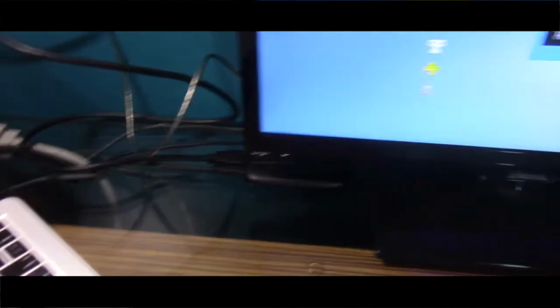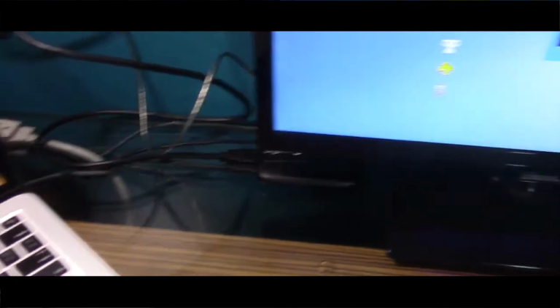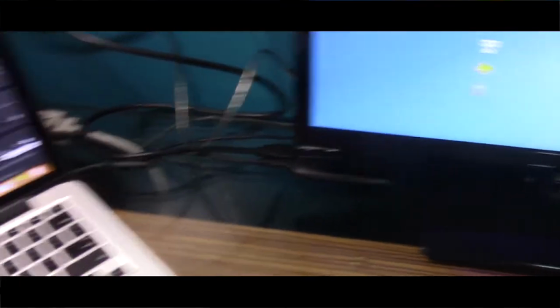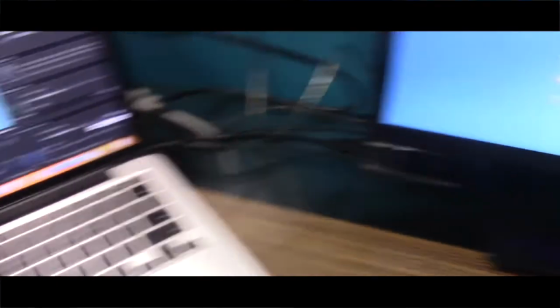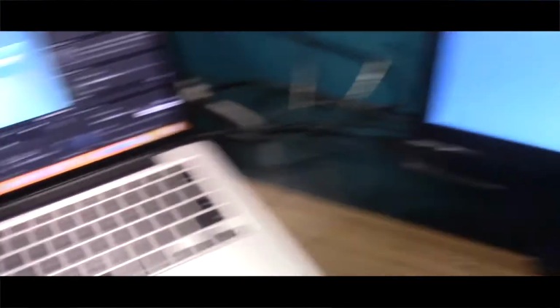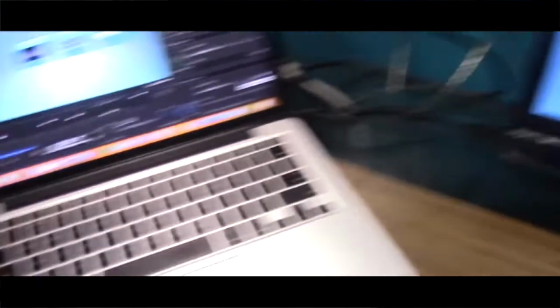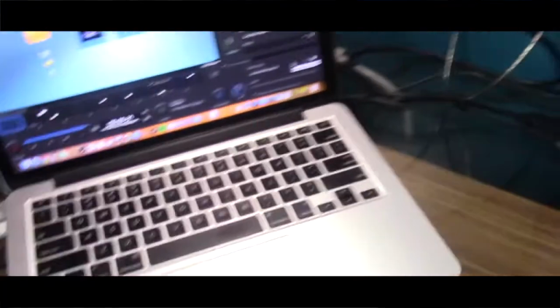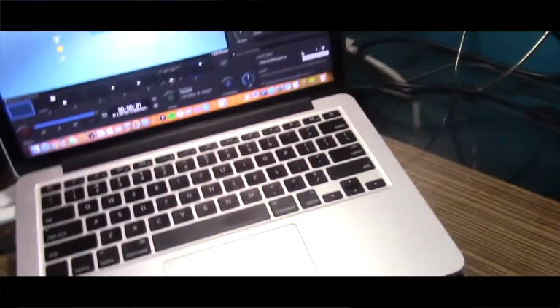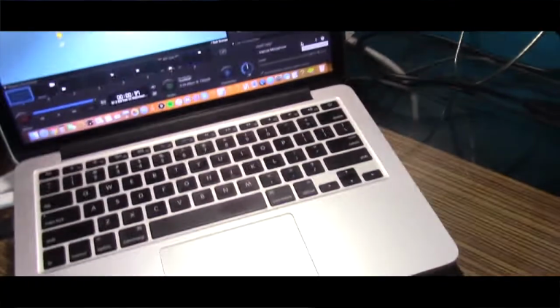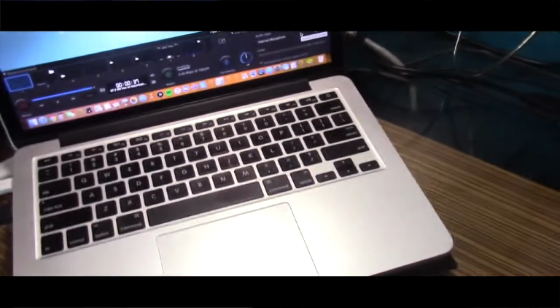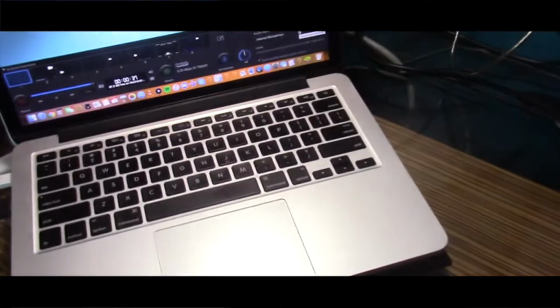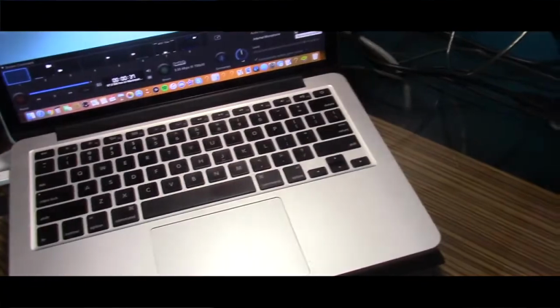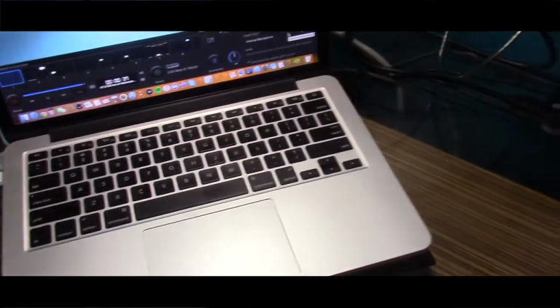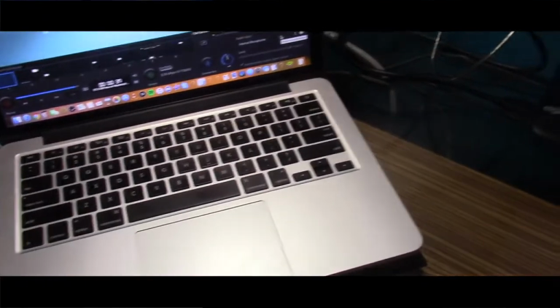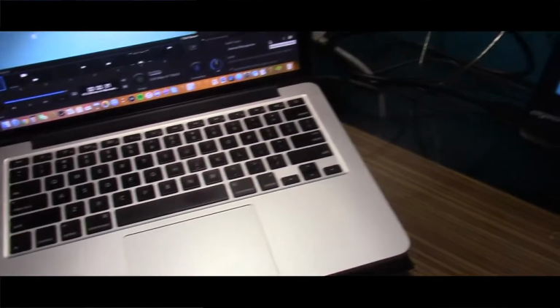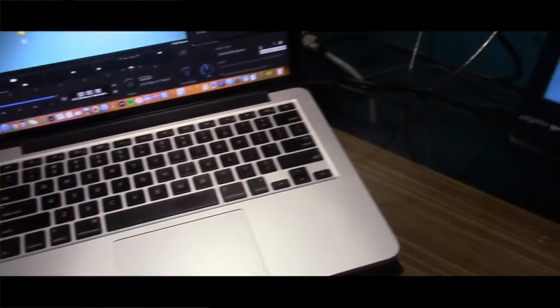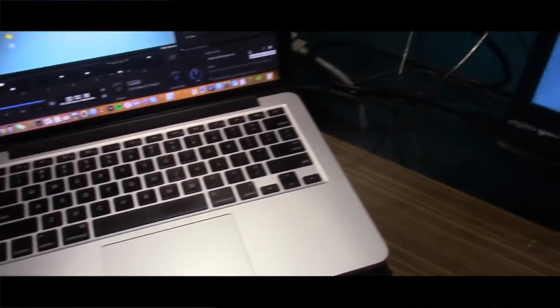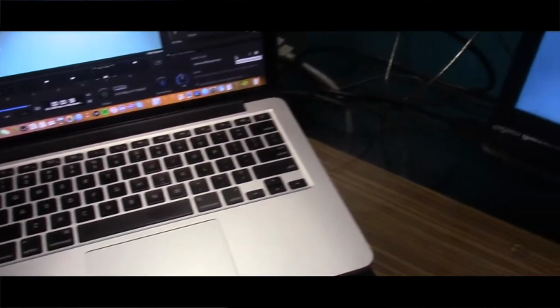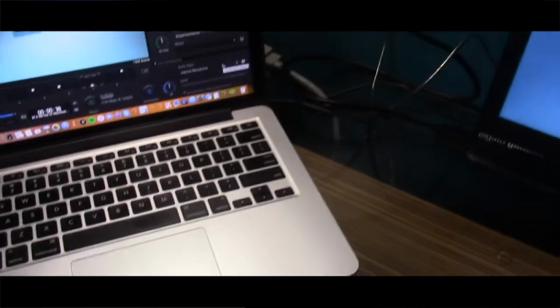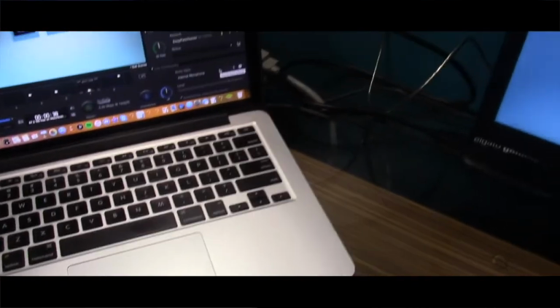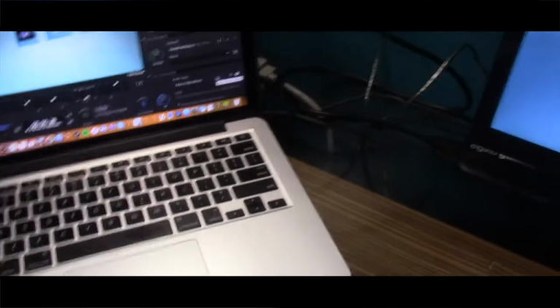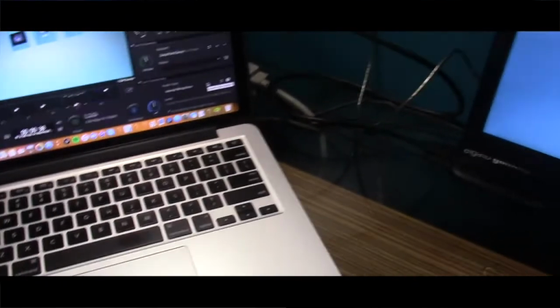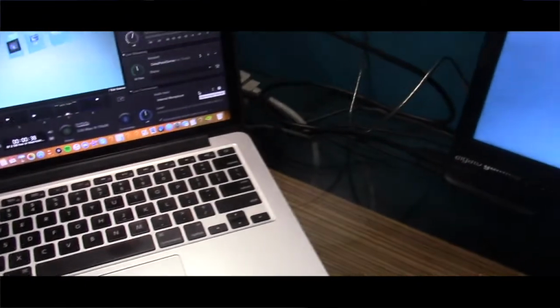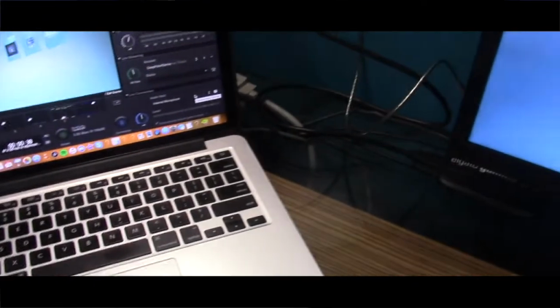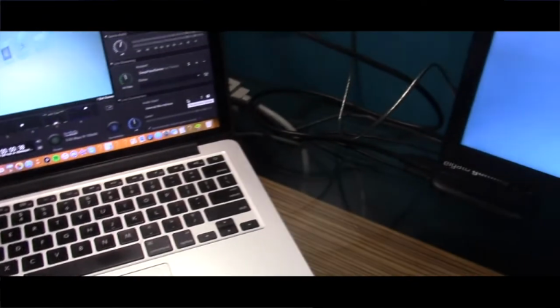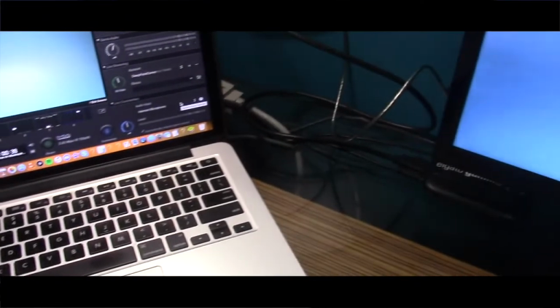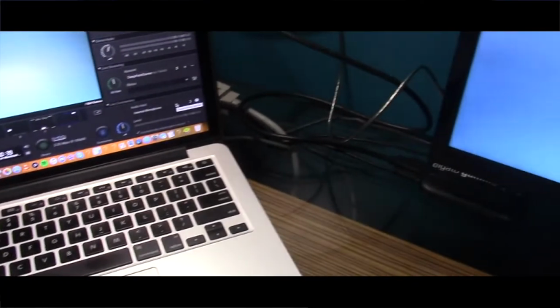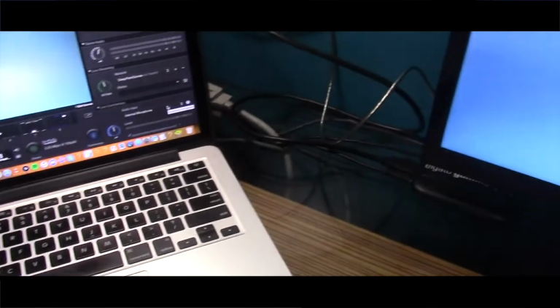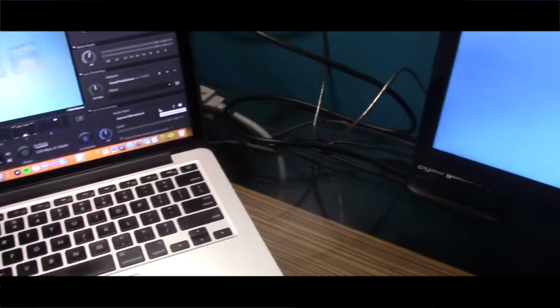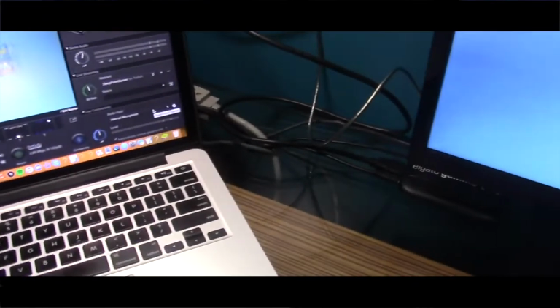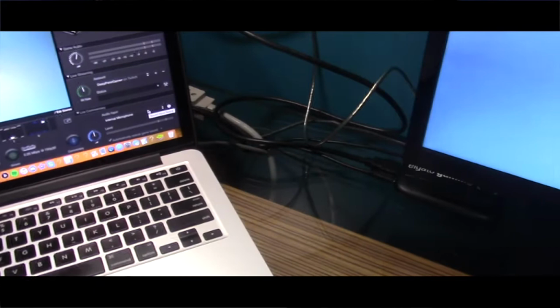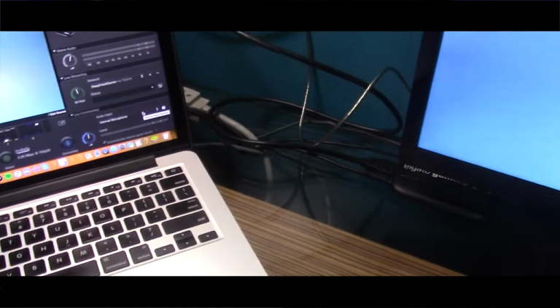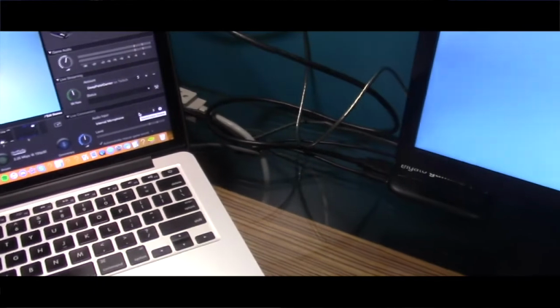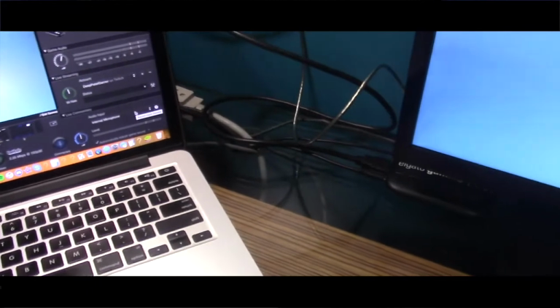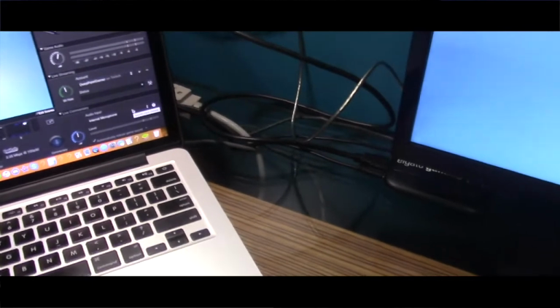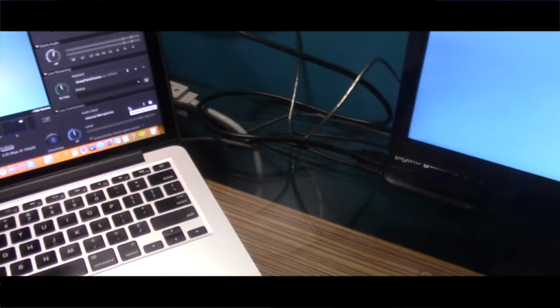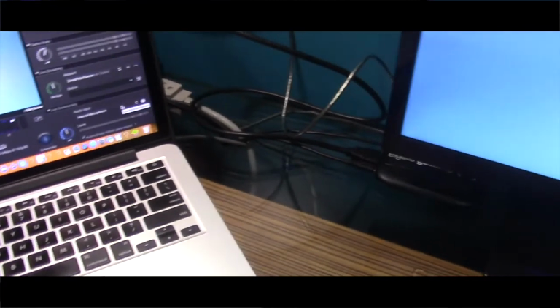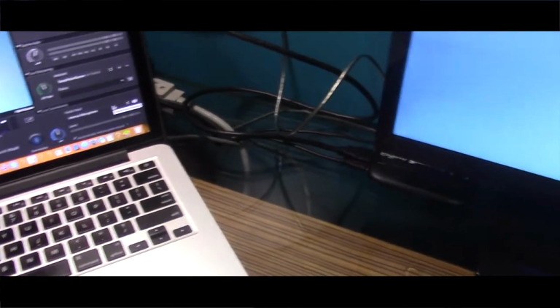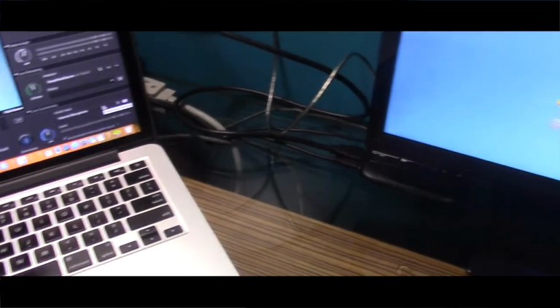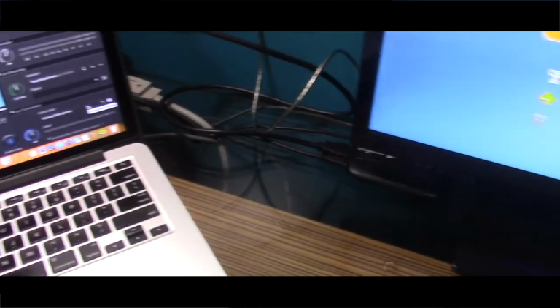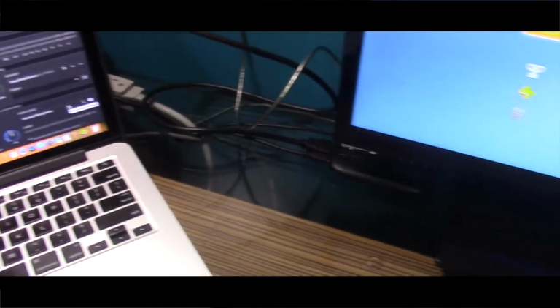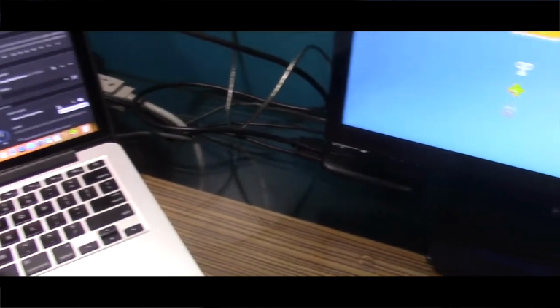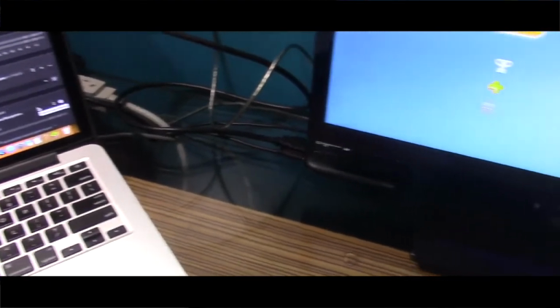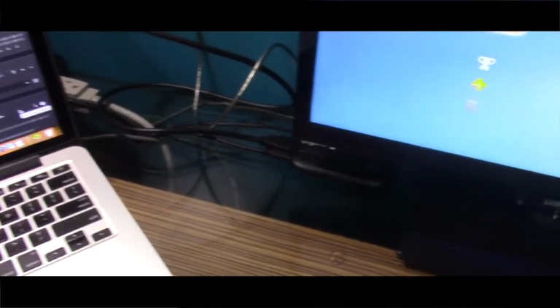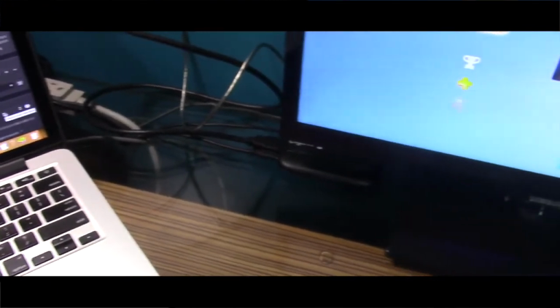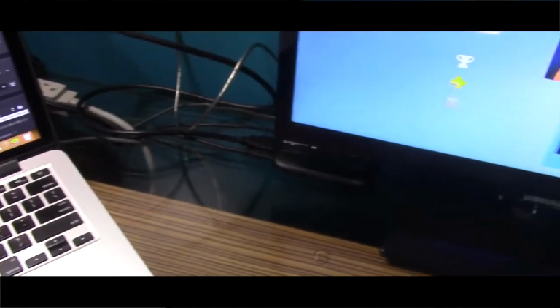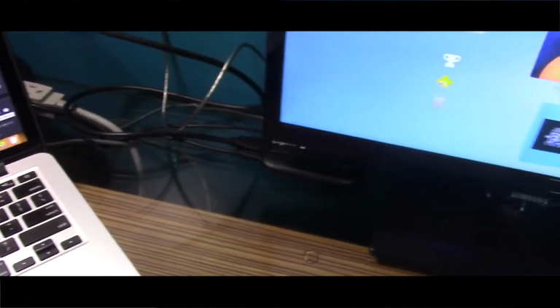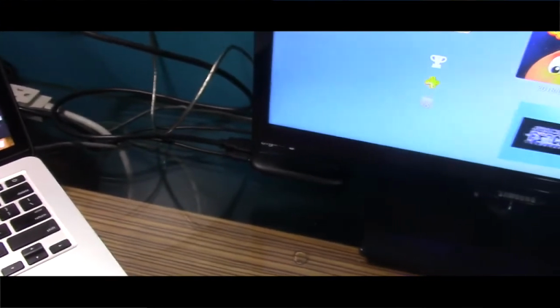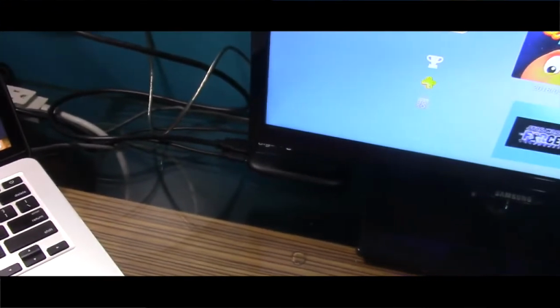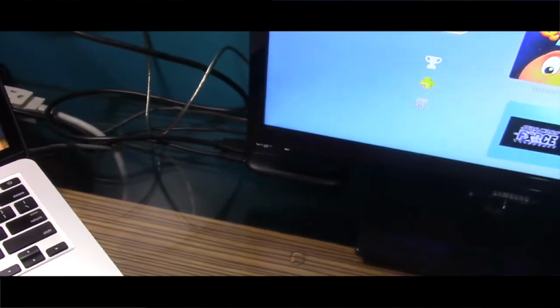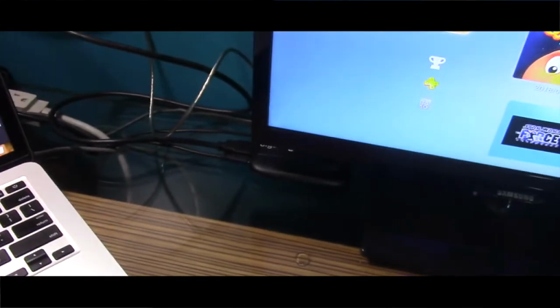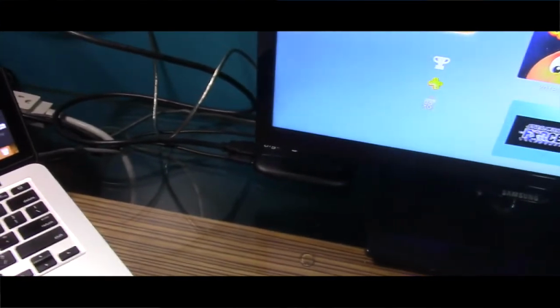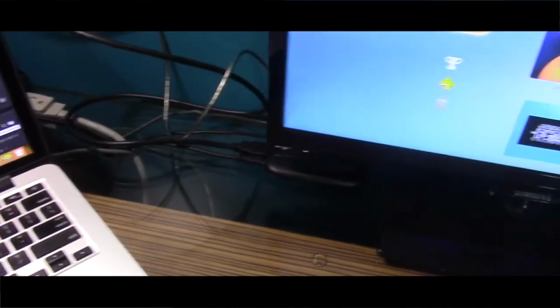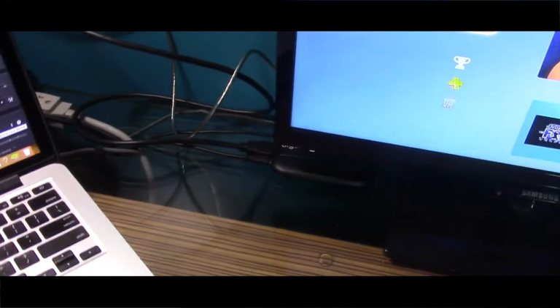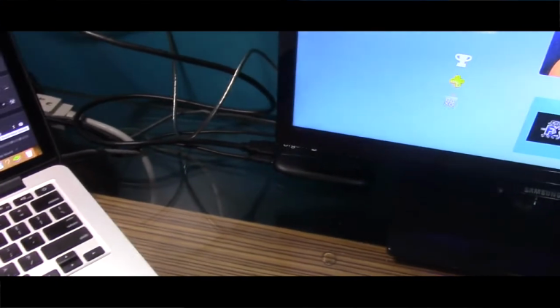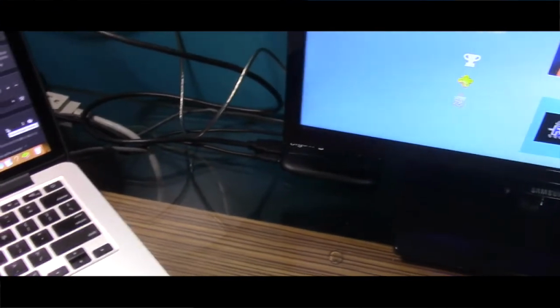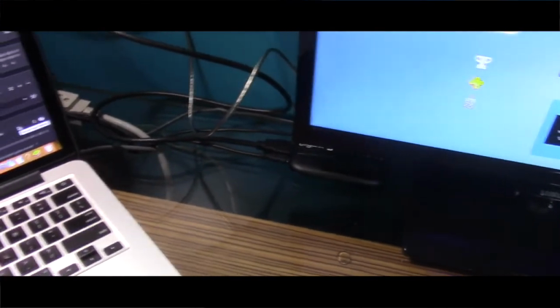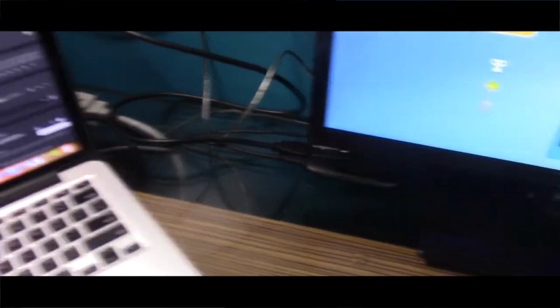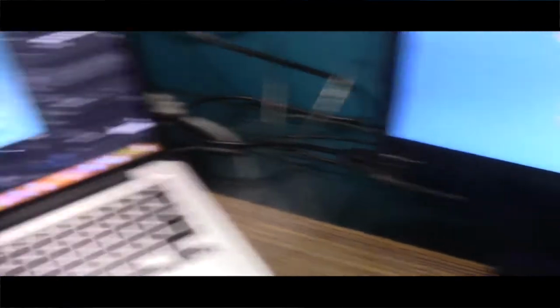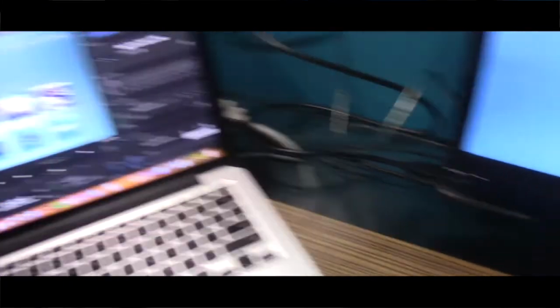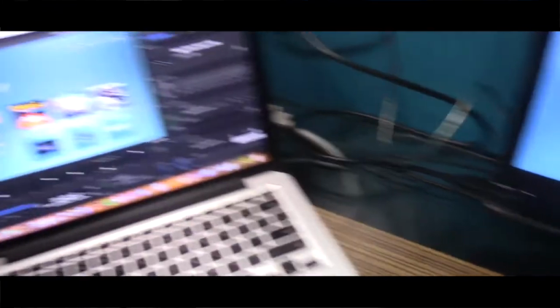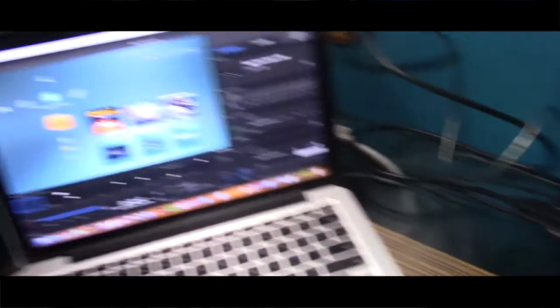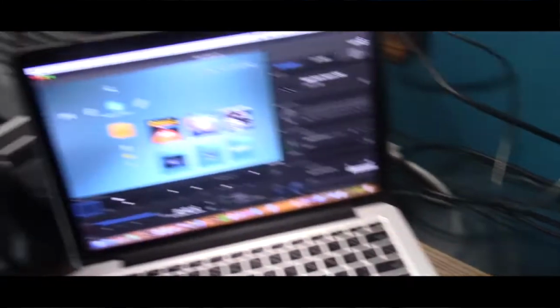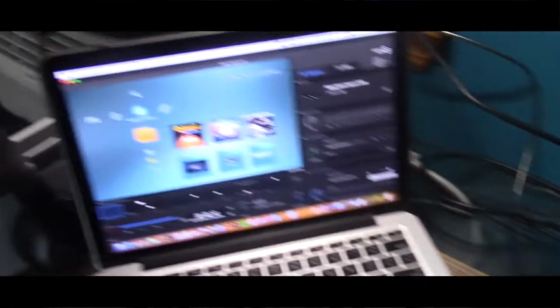All right, guys. This has been how to connect: HDMI splitter plus Elgato plus PS3.